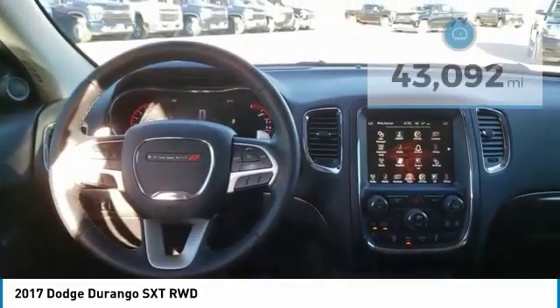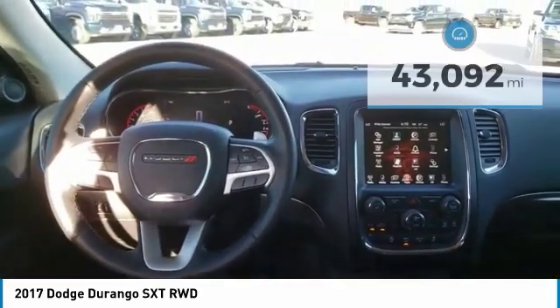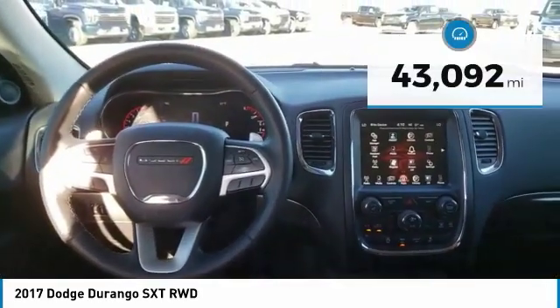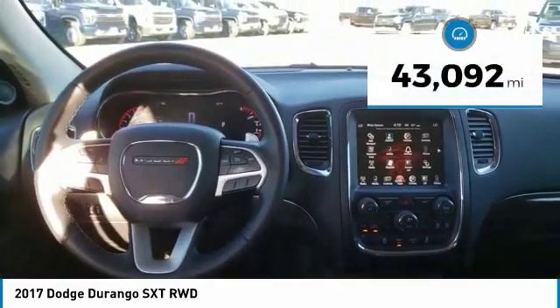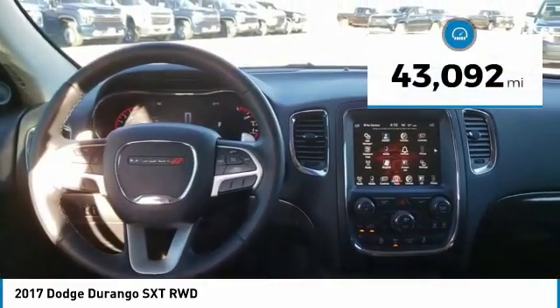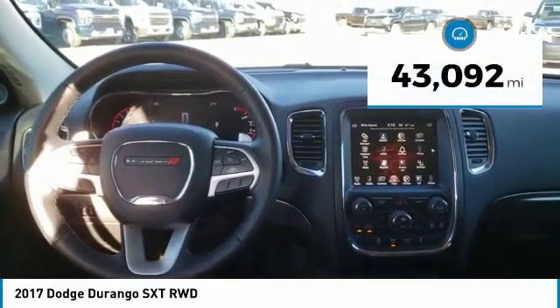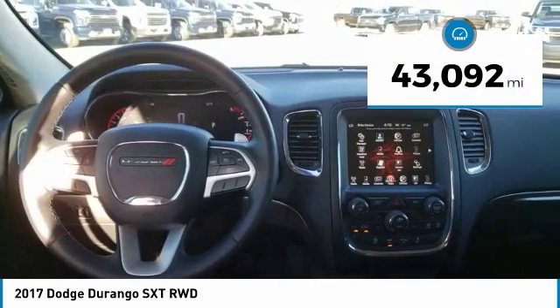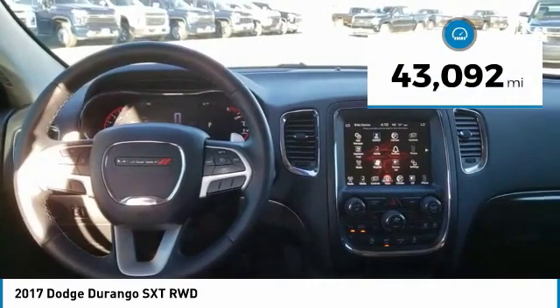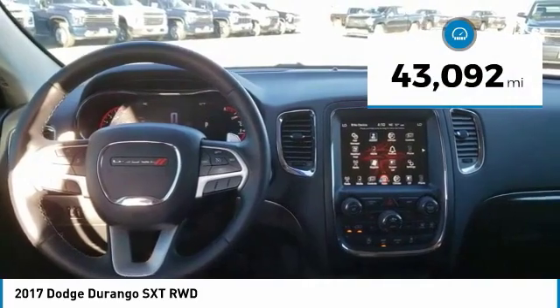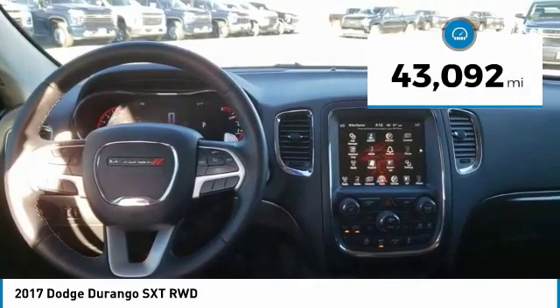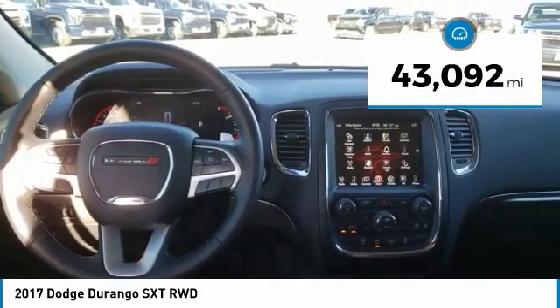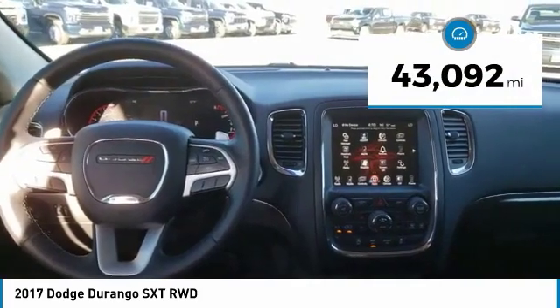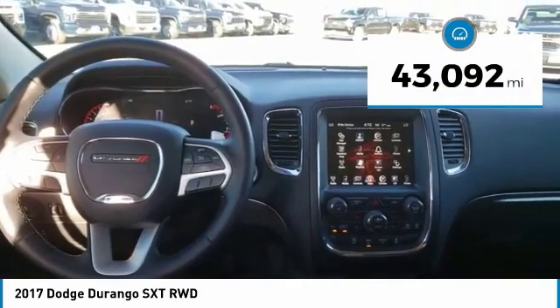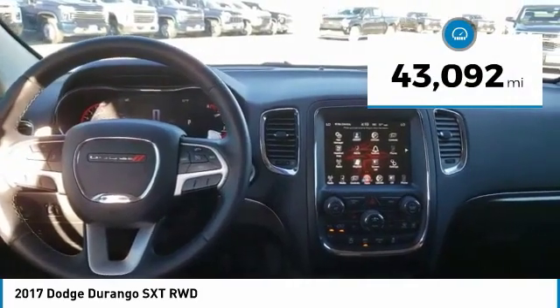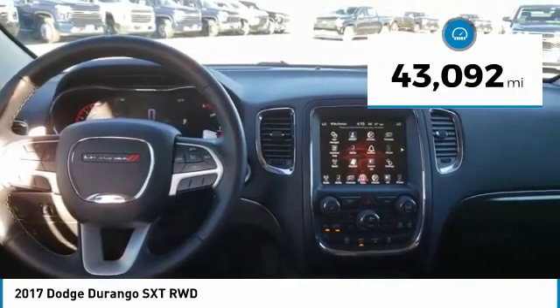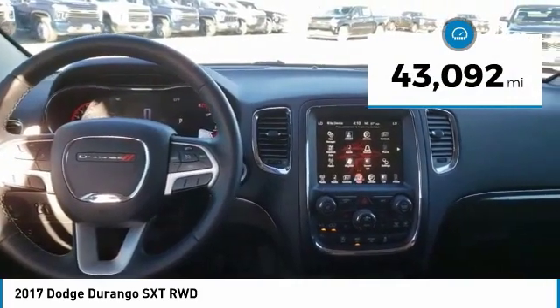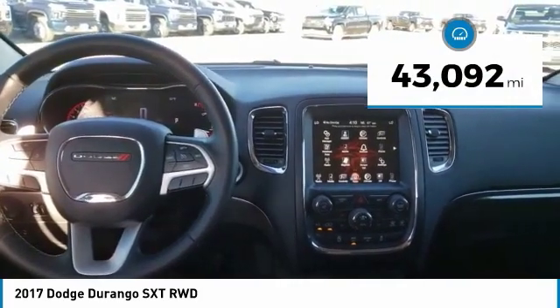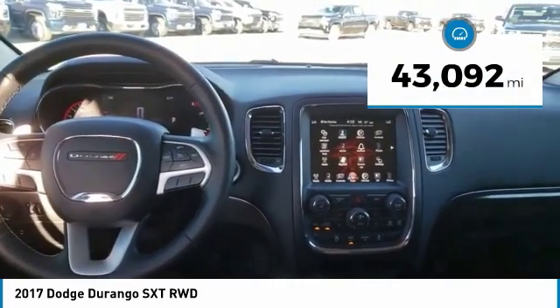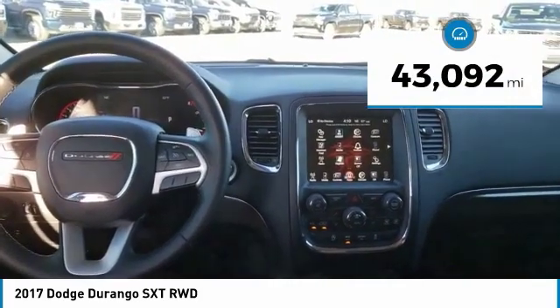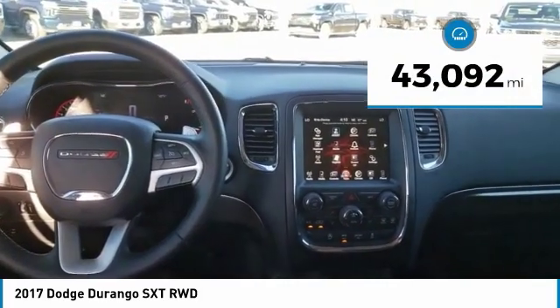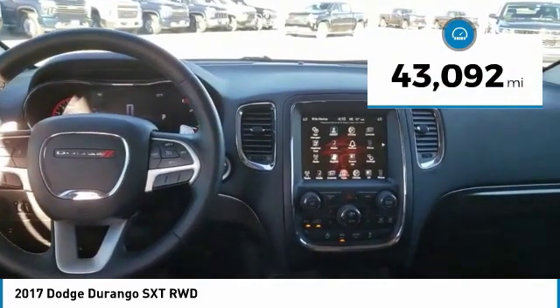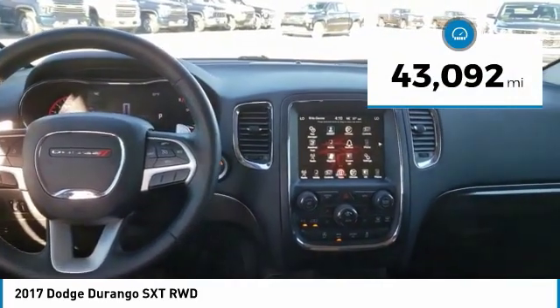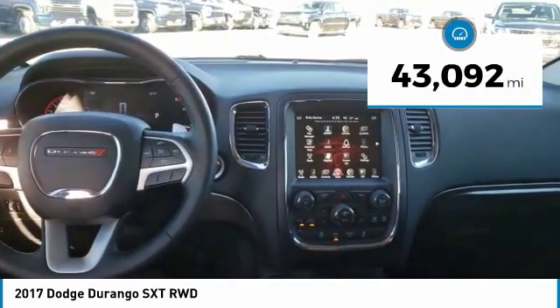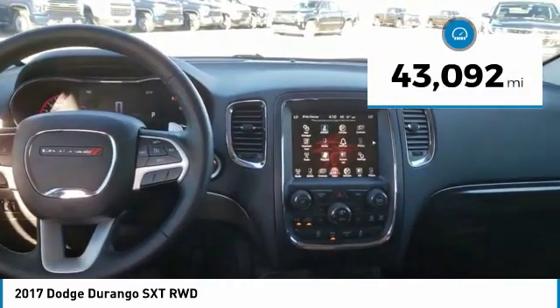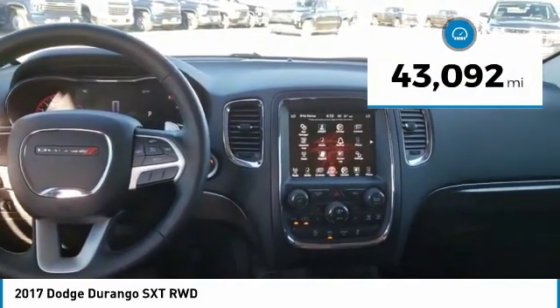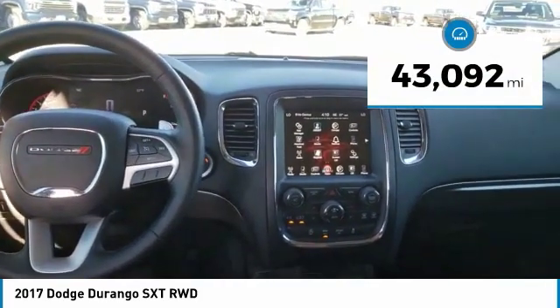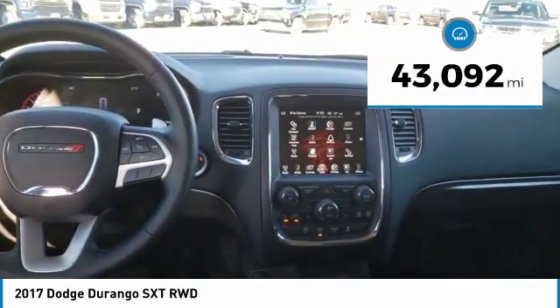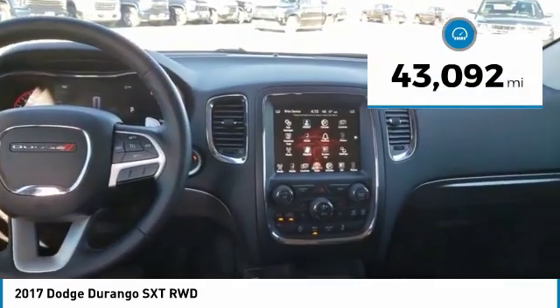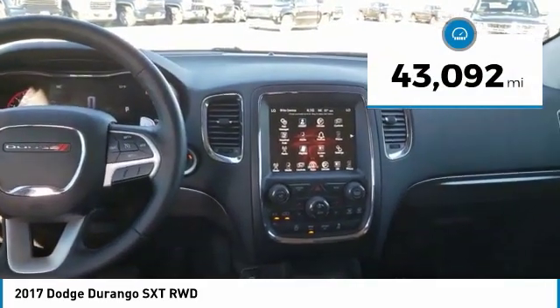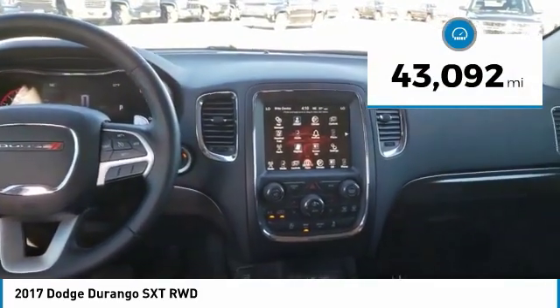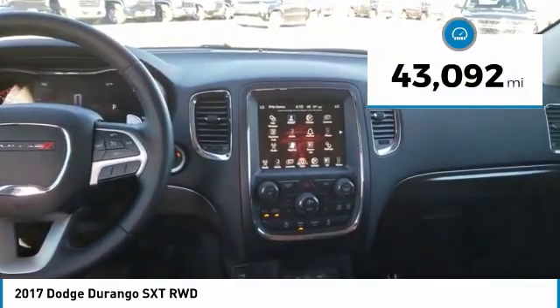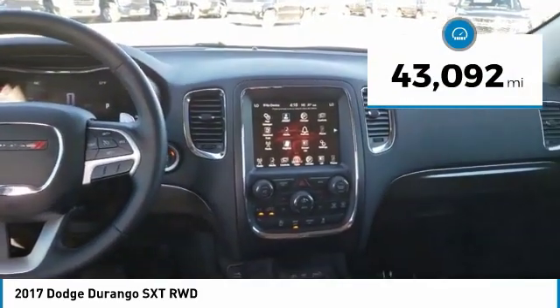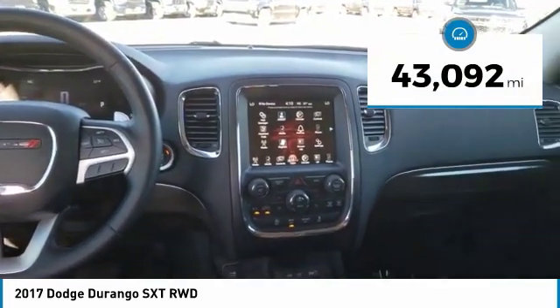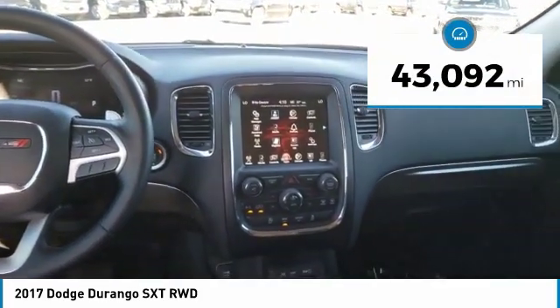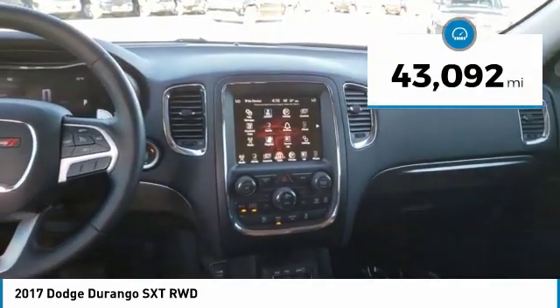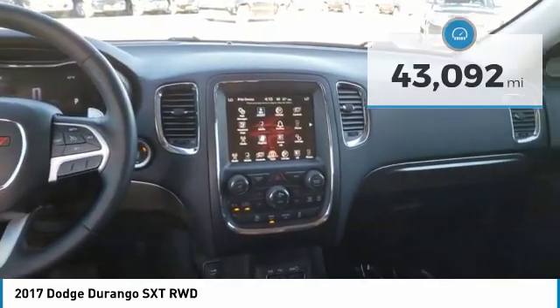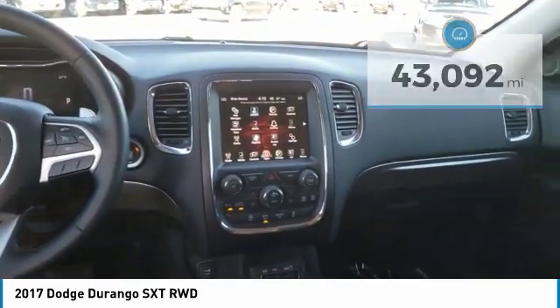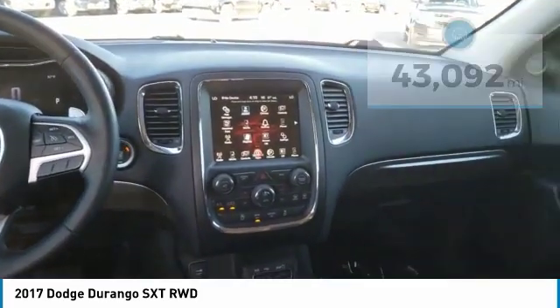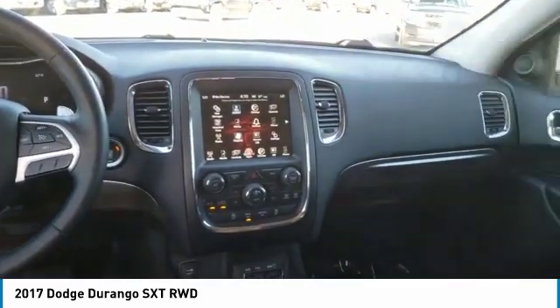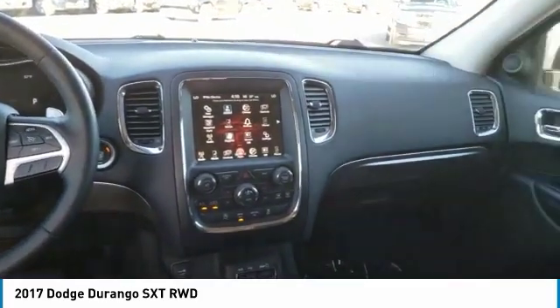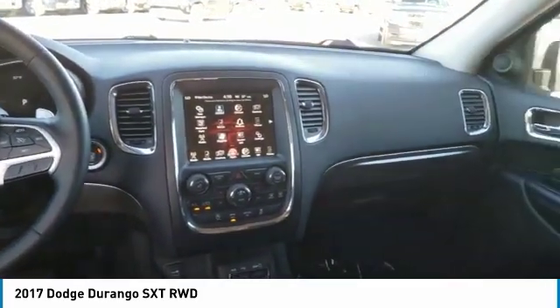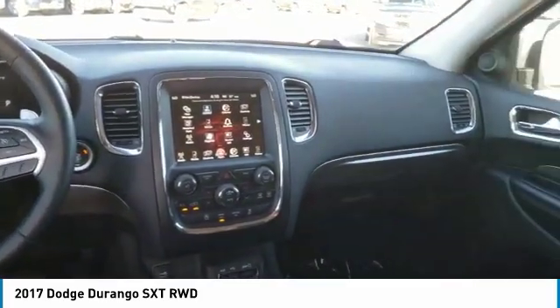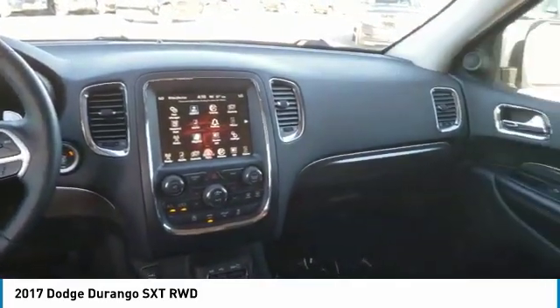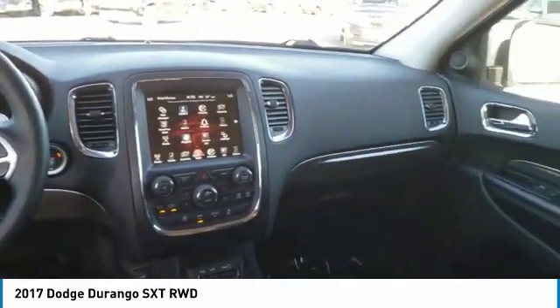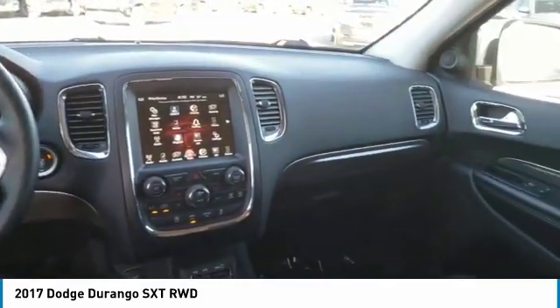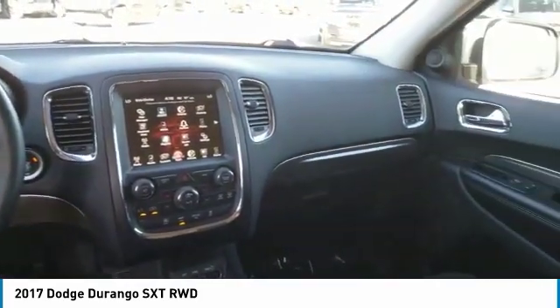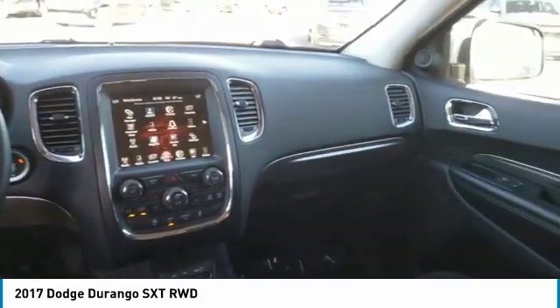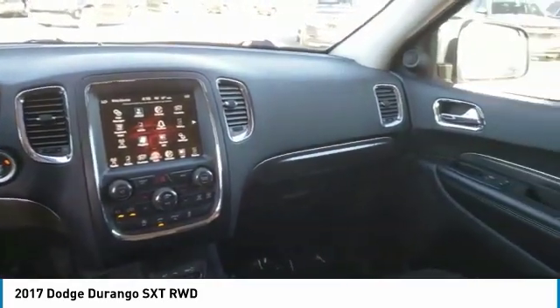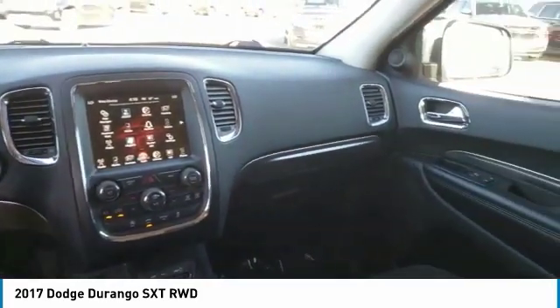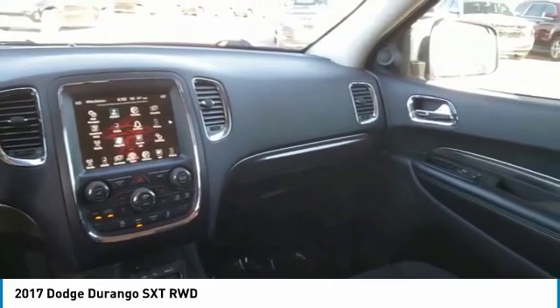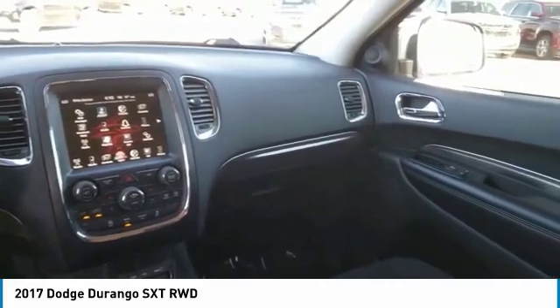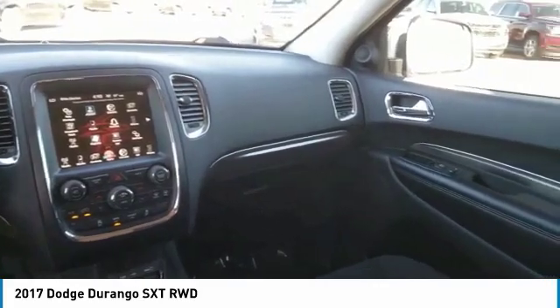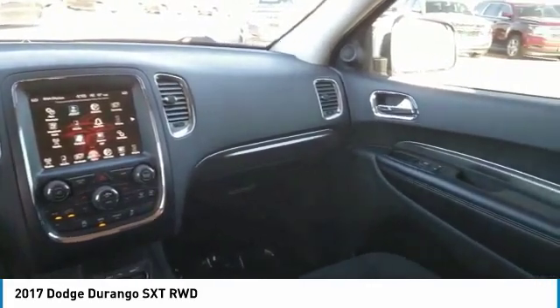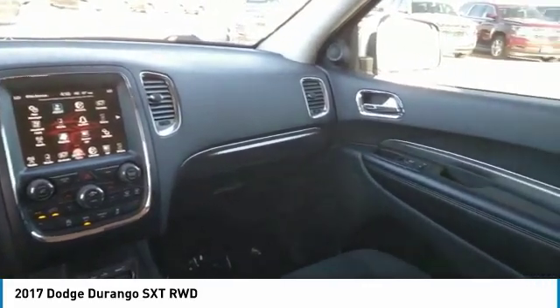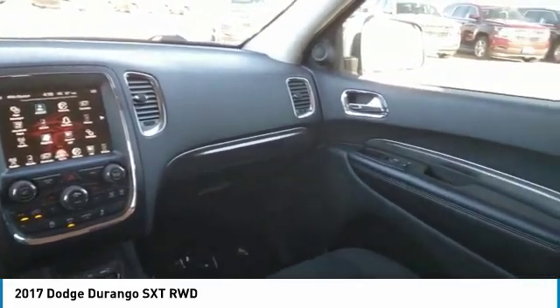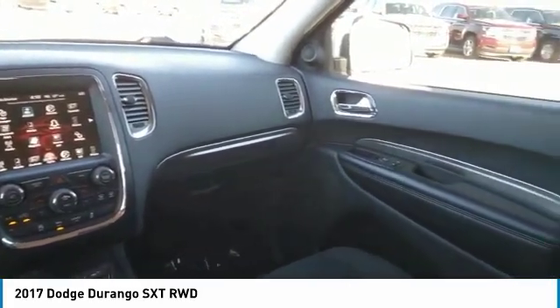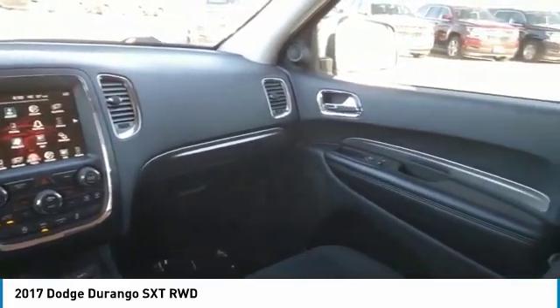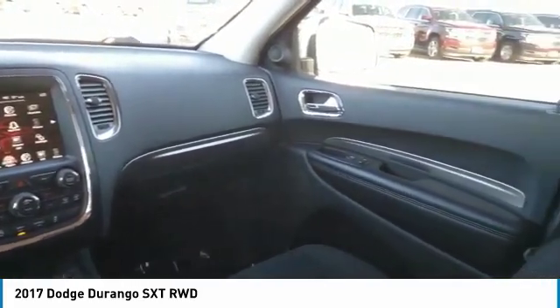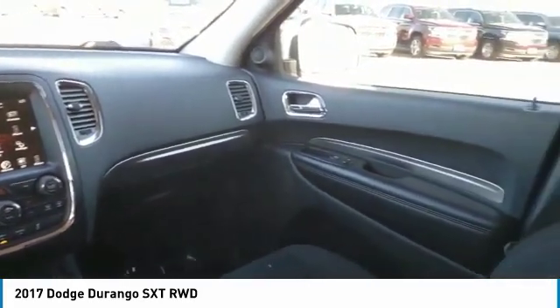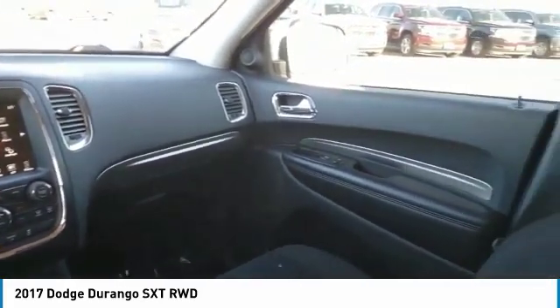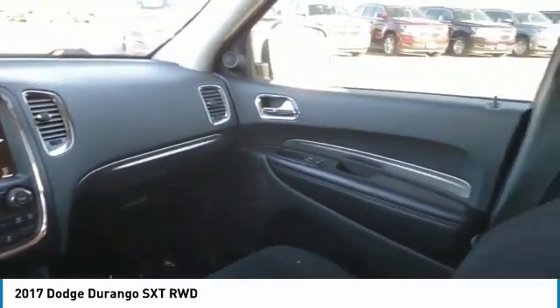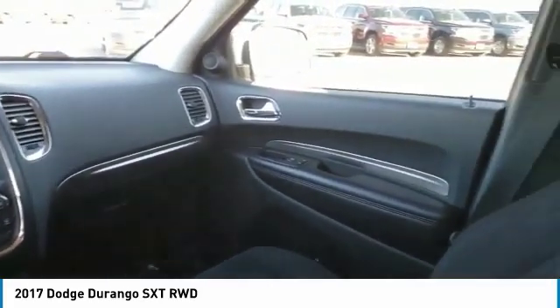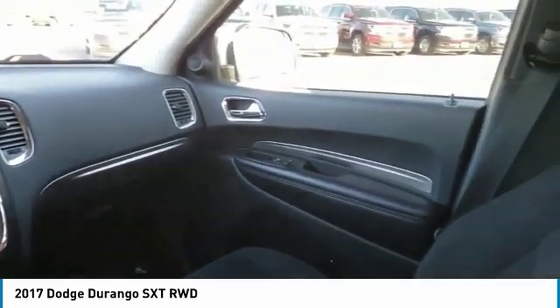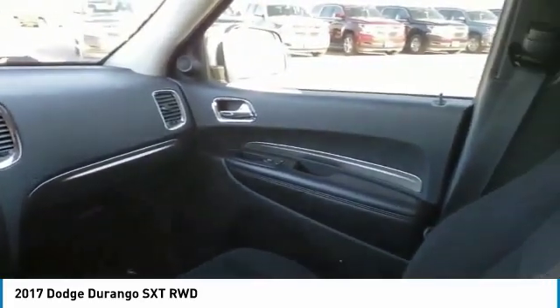This vehicle has less than 45,000 miles. Wouldn't you look great in this vehicle? Stop in today and see for yourself.